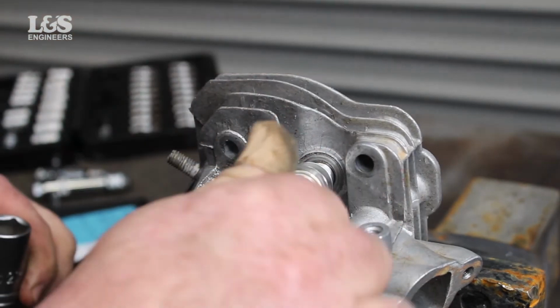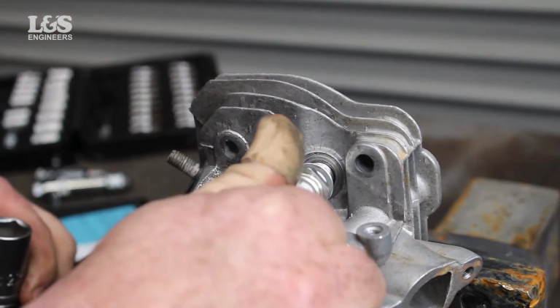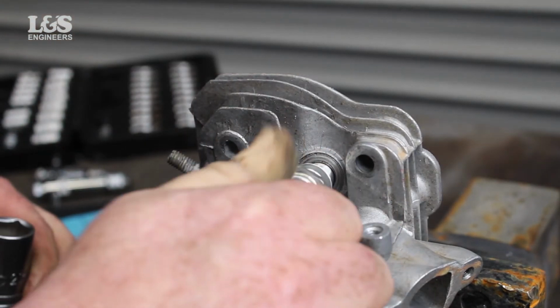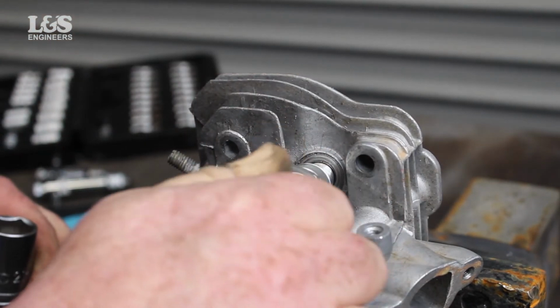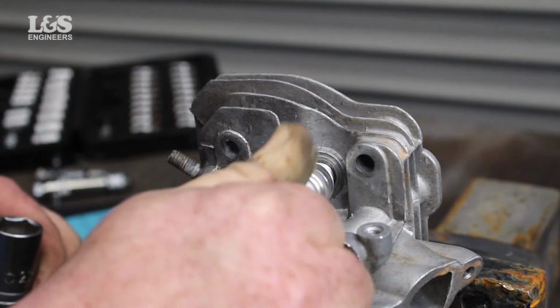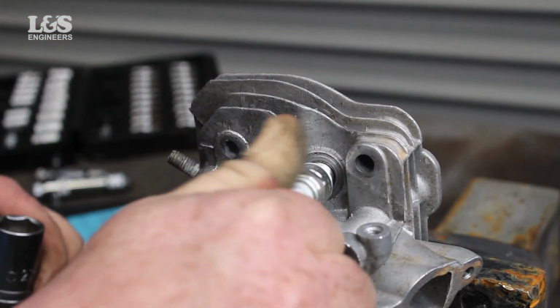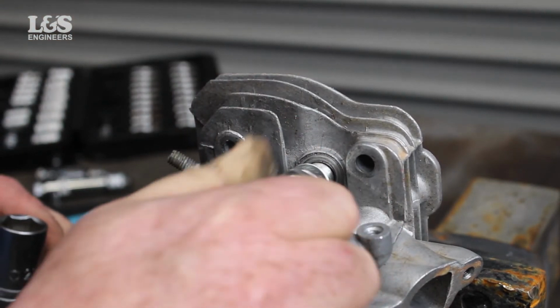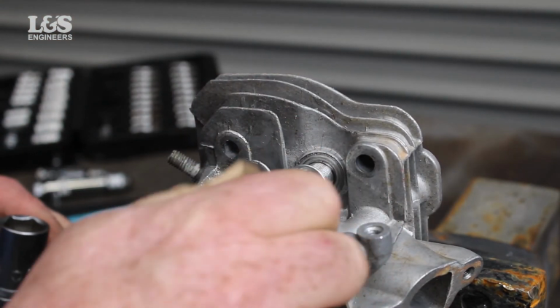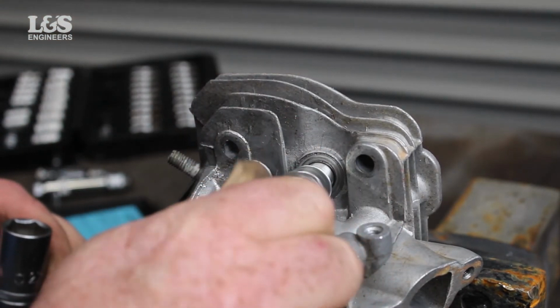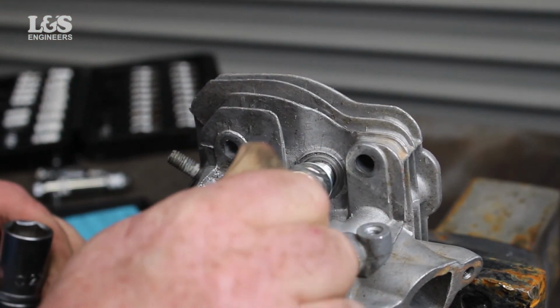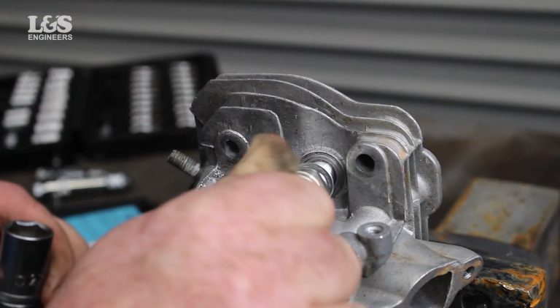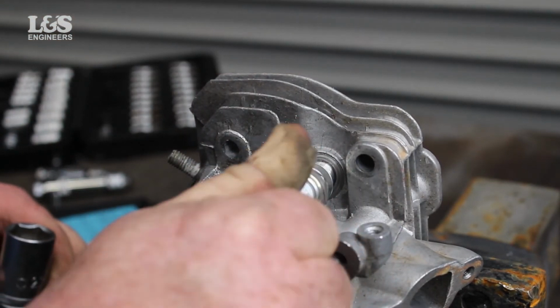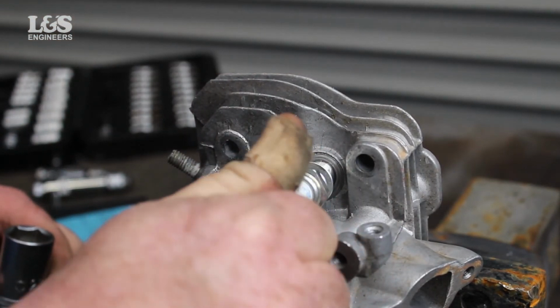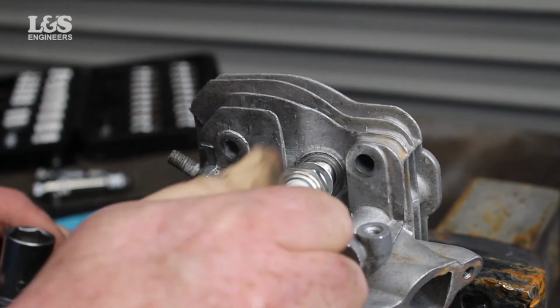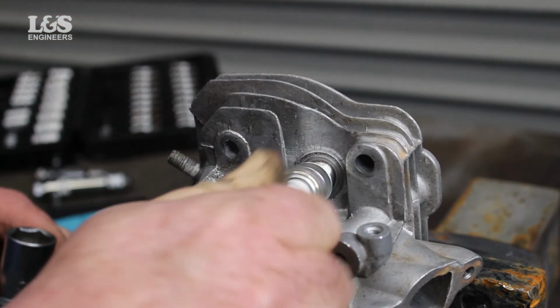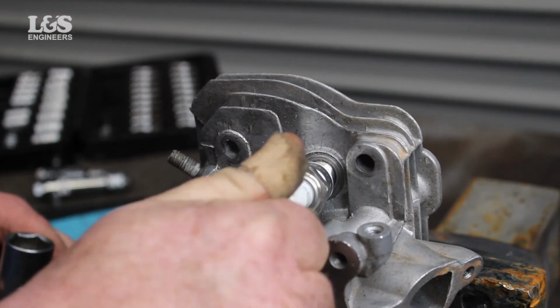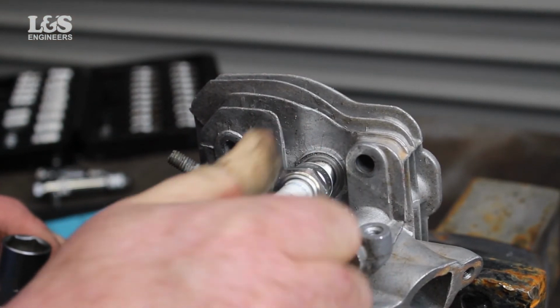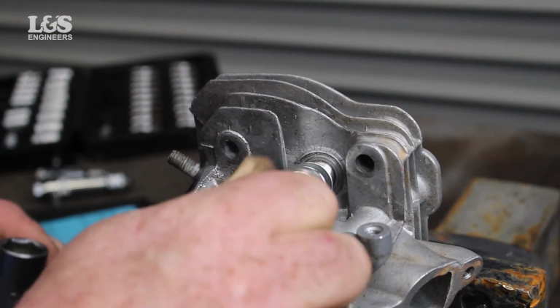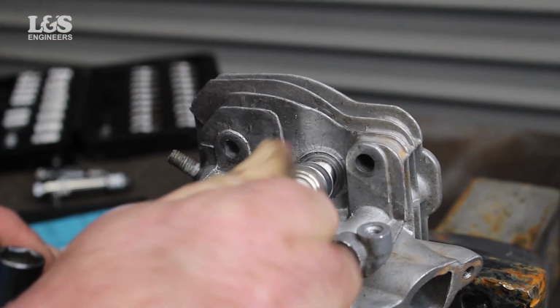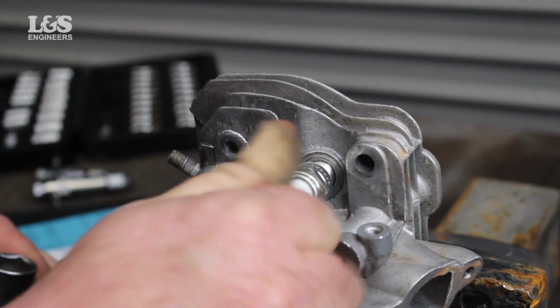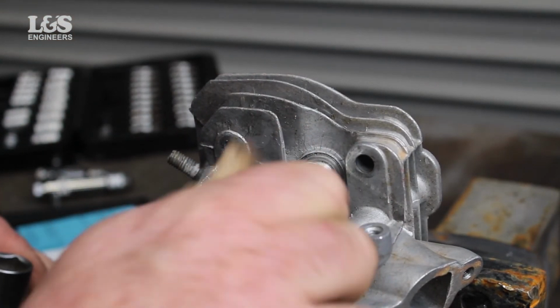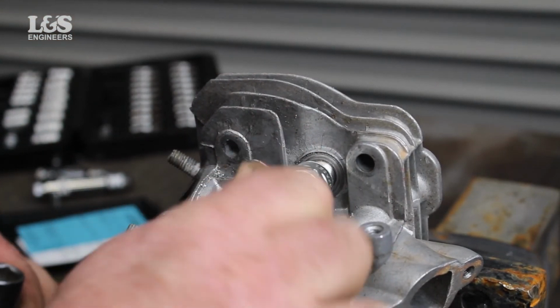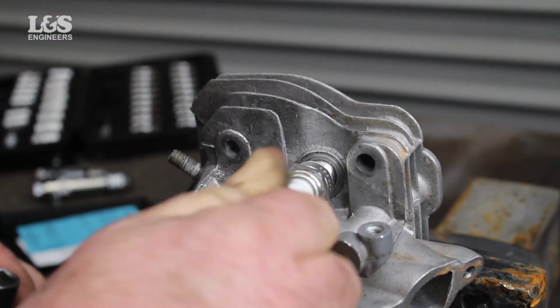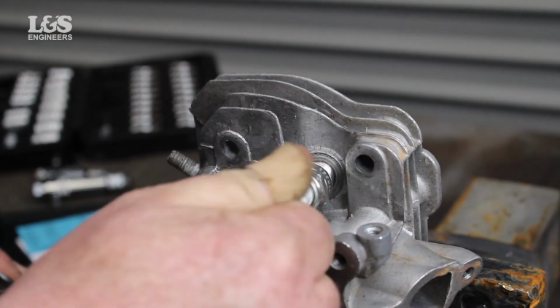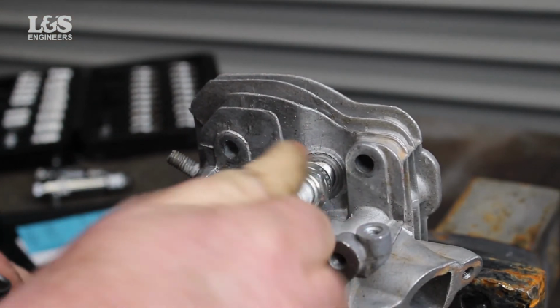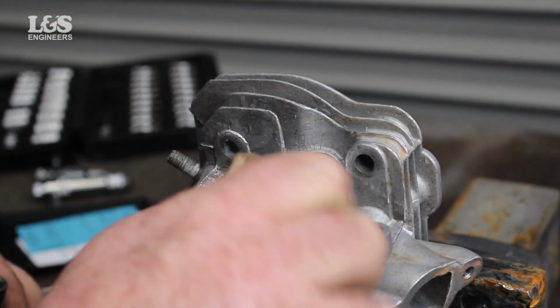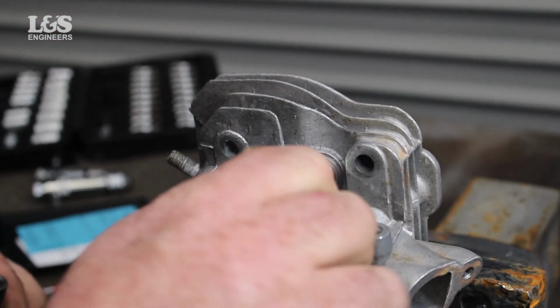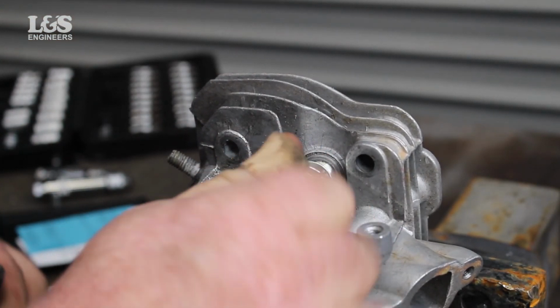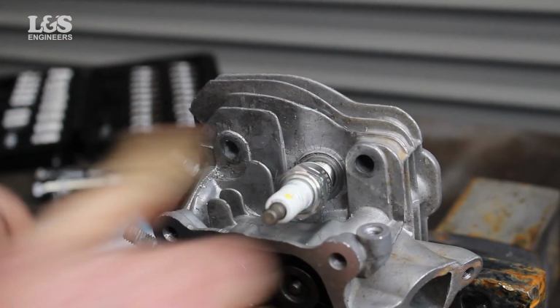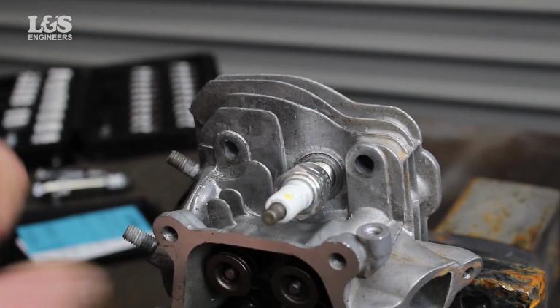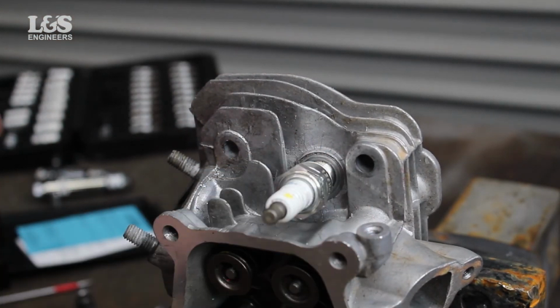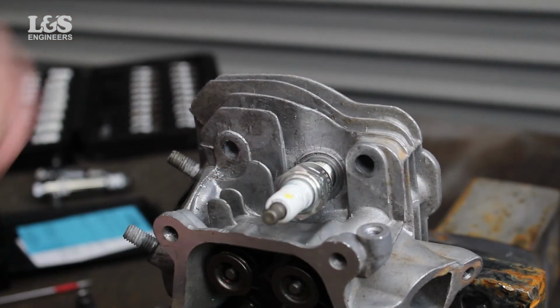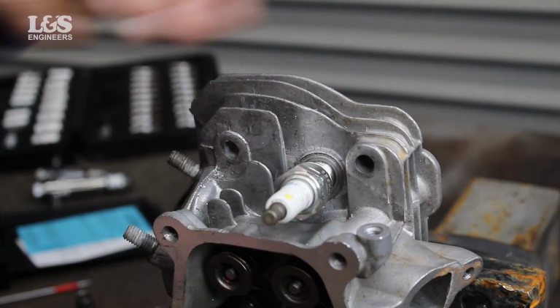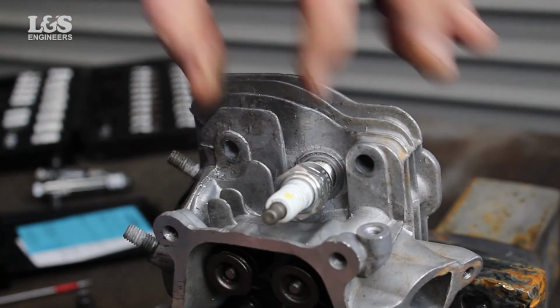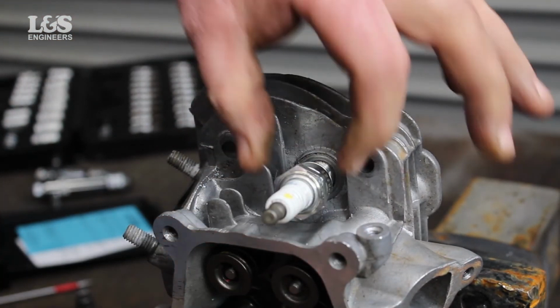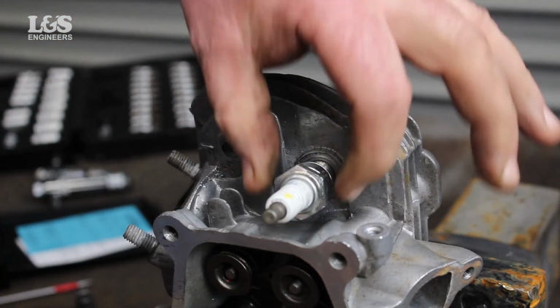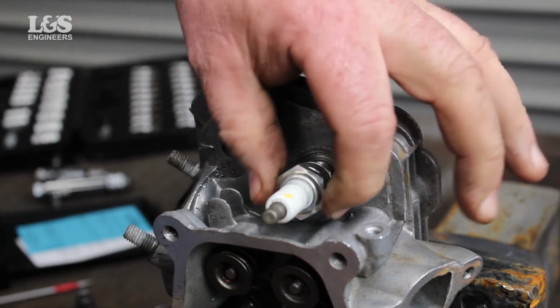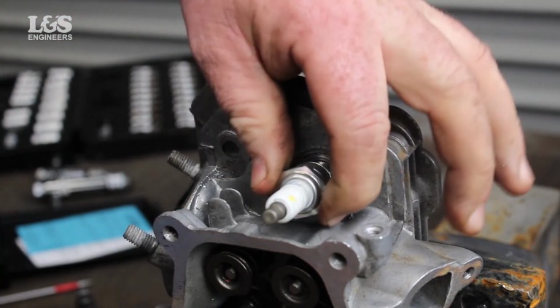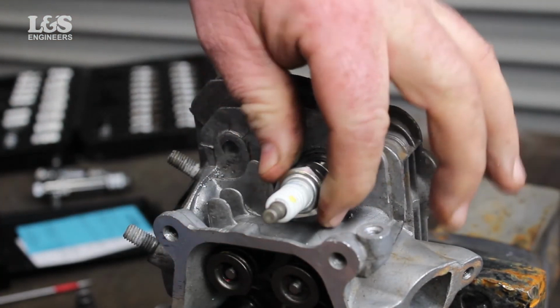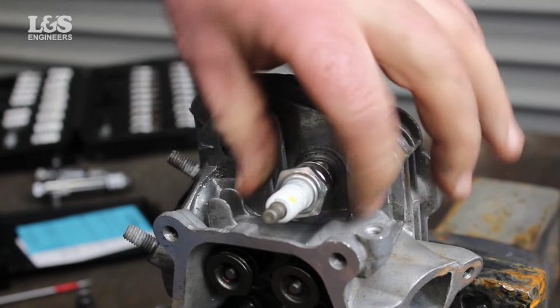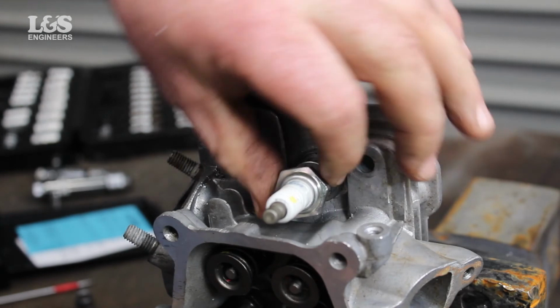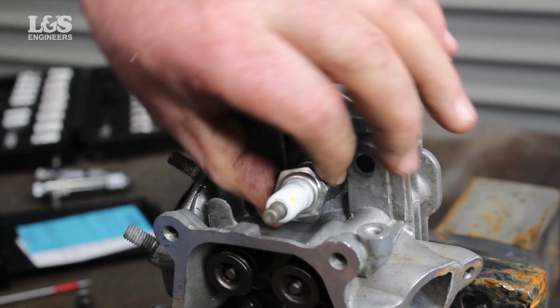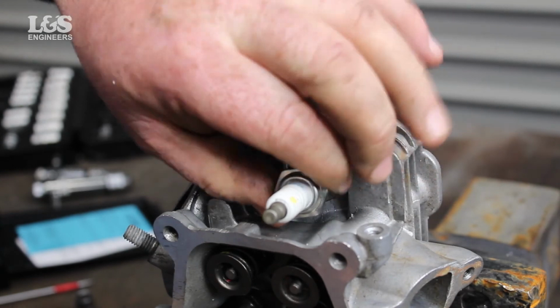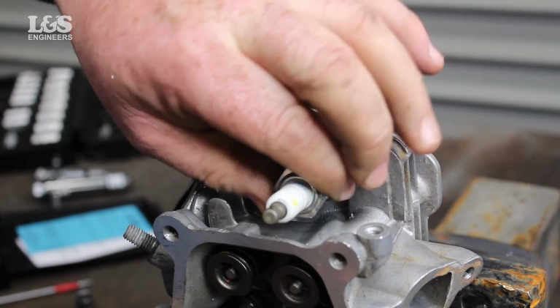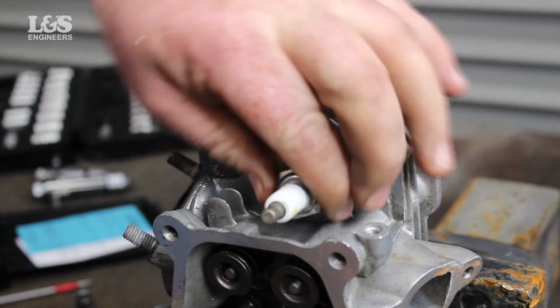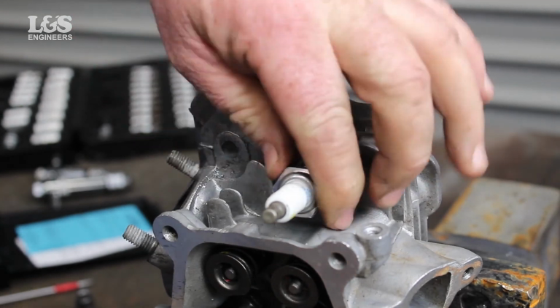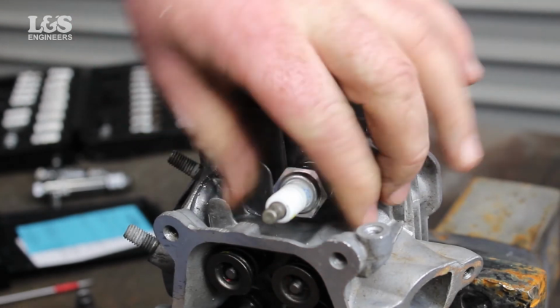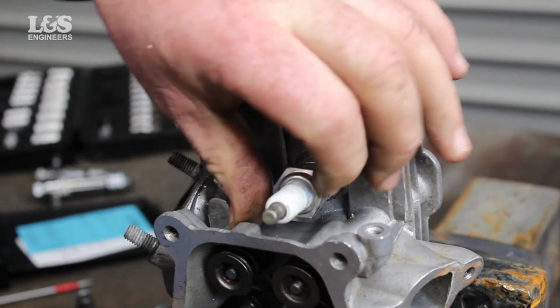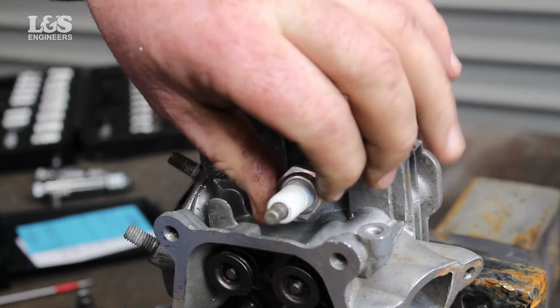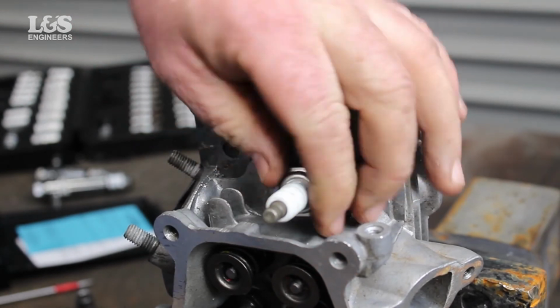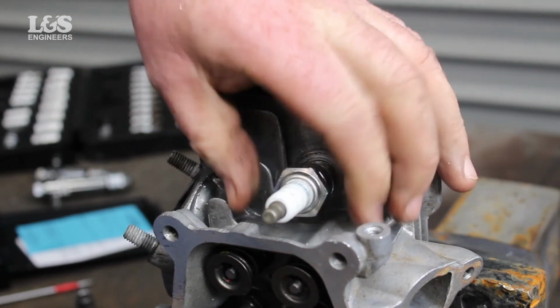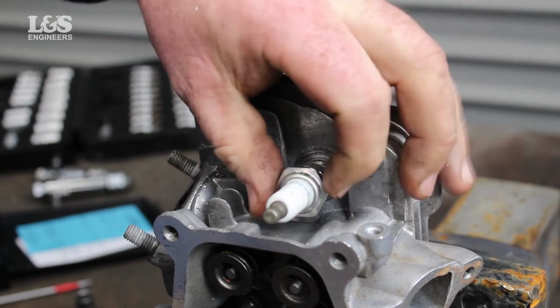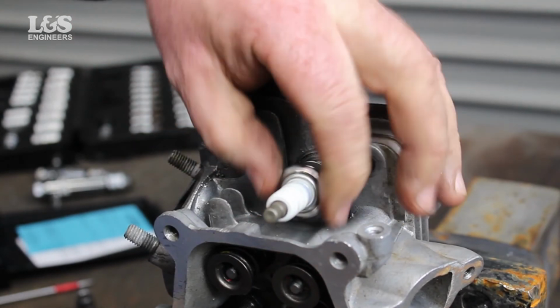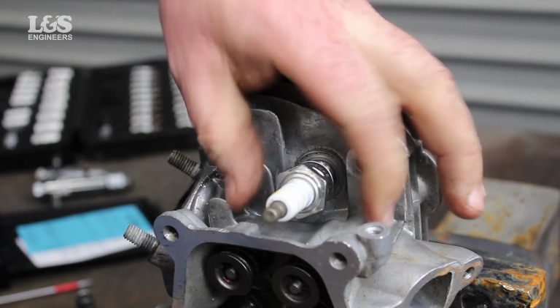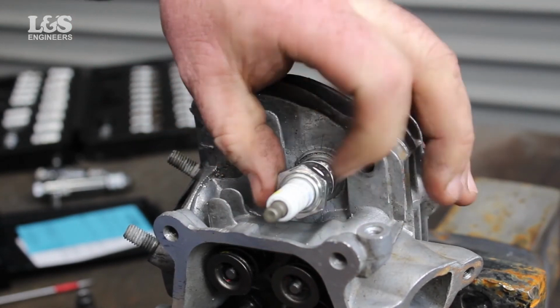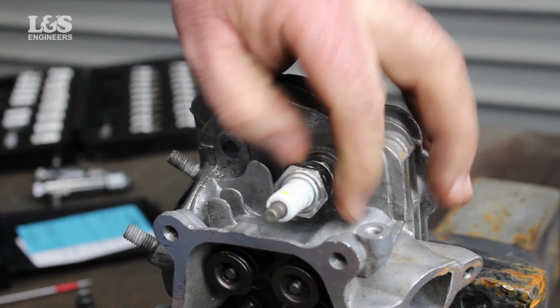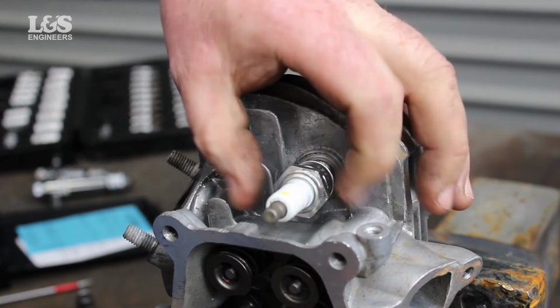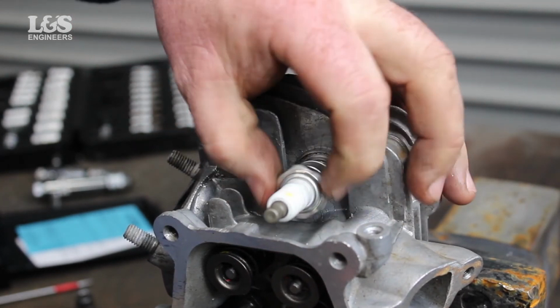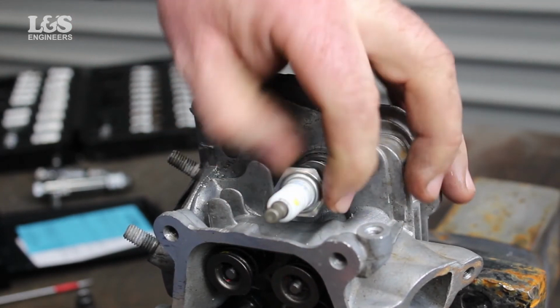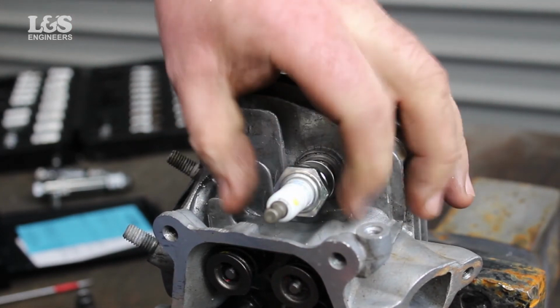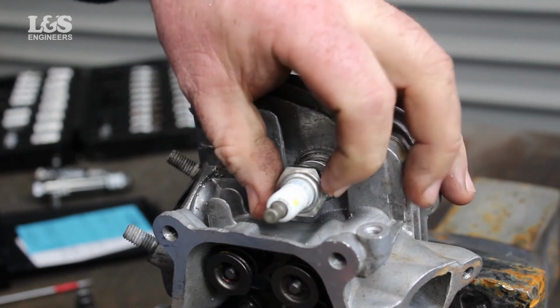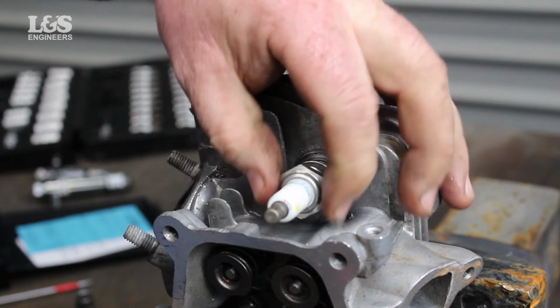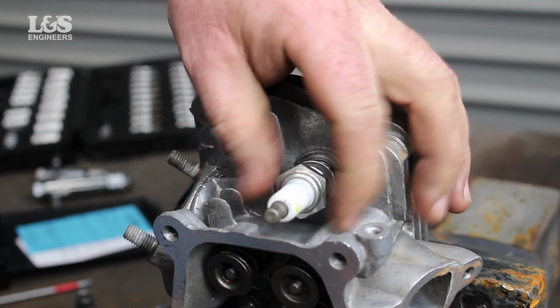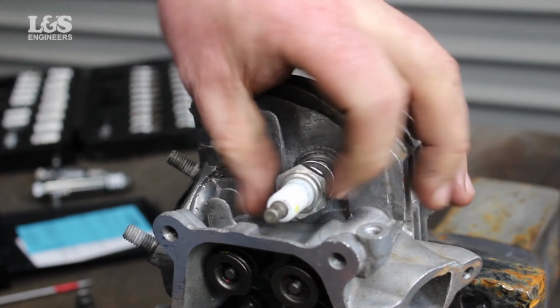You can now replace the spark plug loosely and then tighten using a 21mm socket spanner until secure.